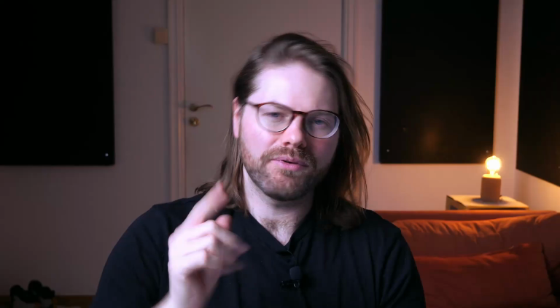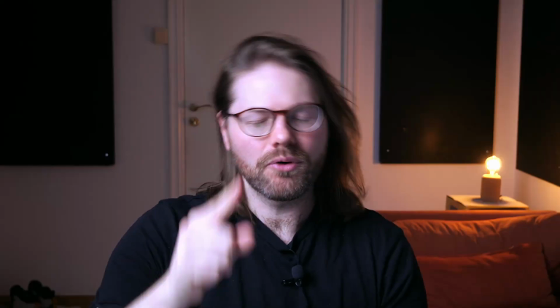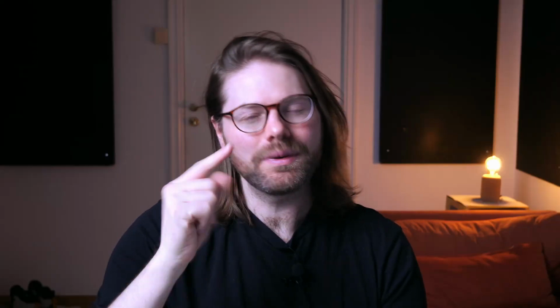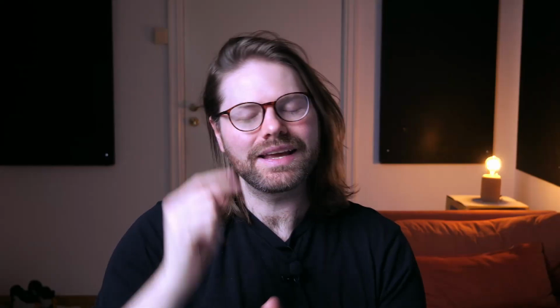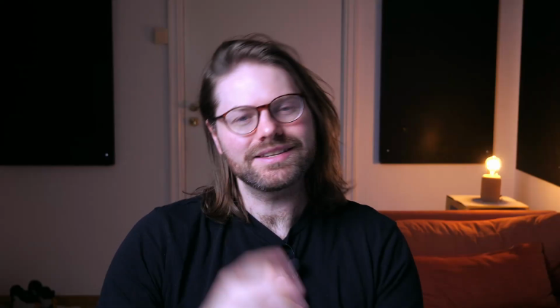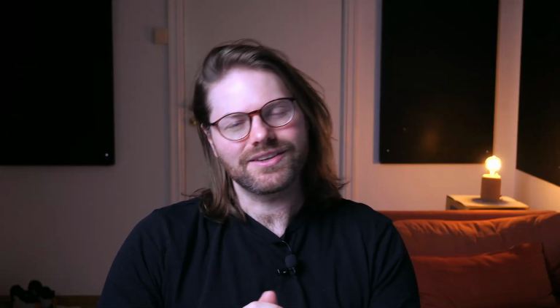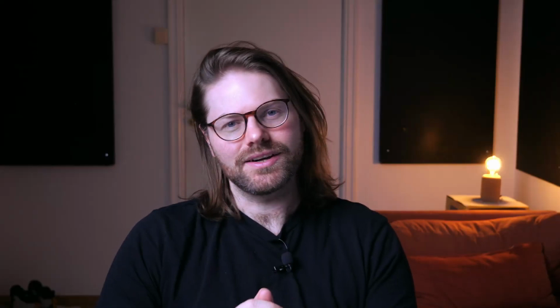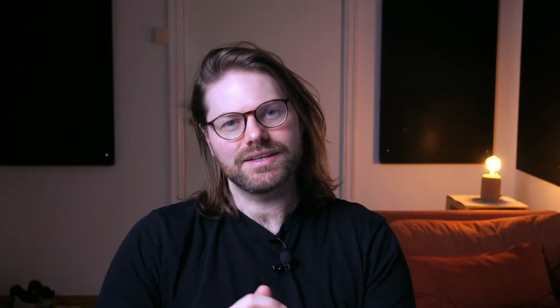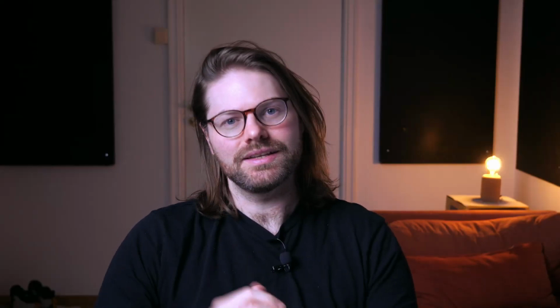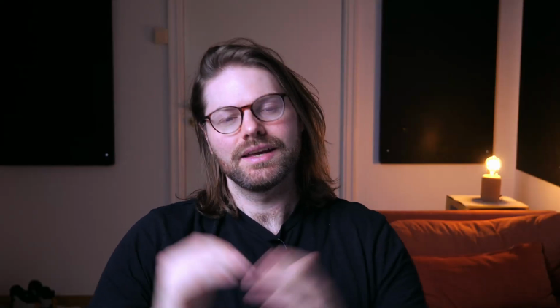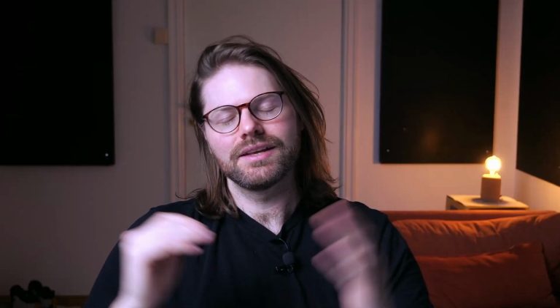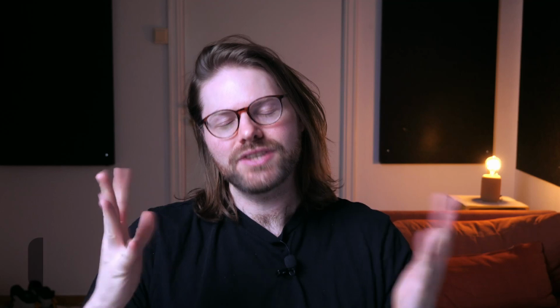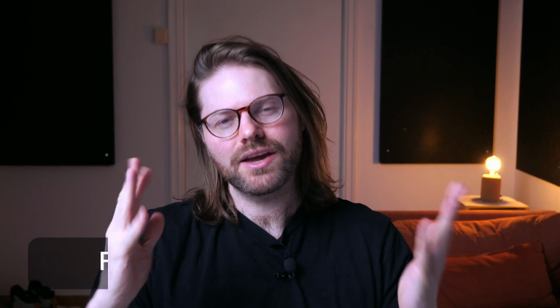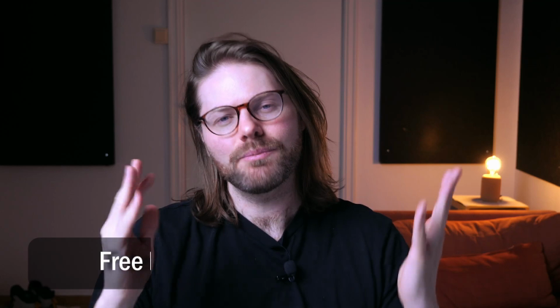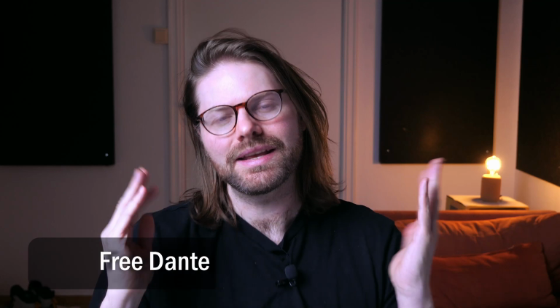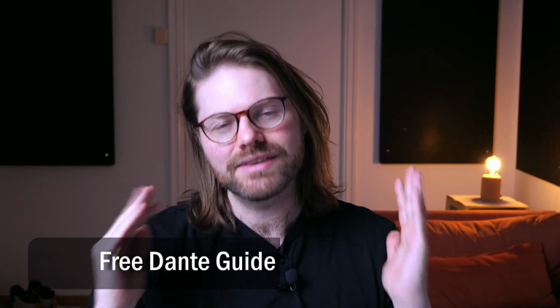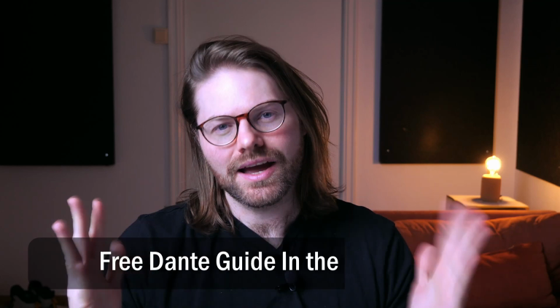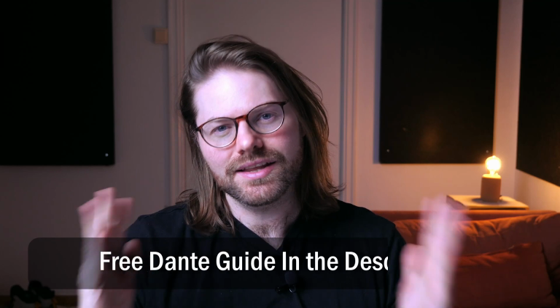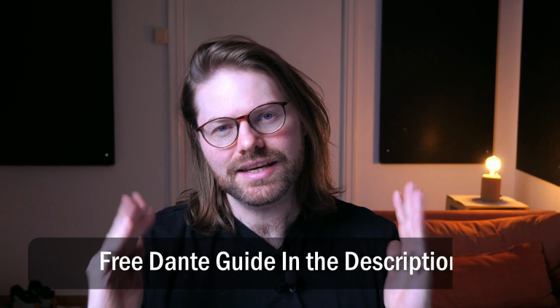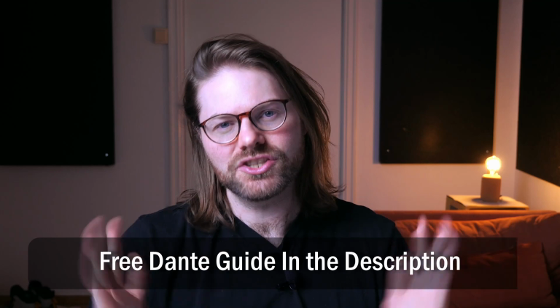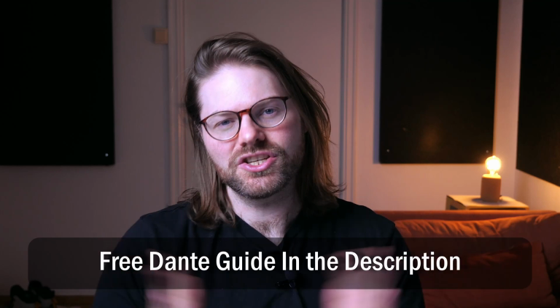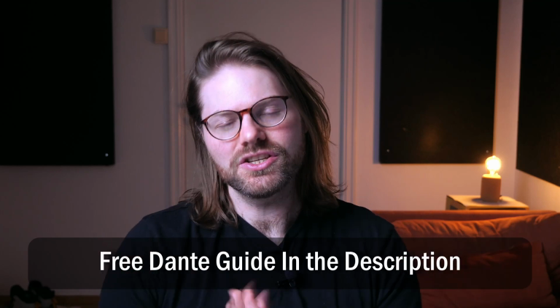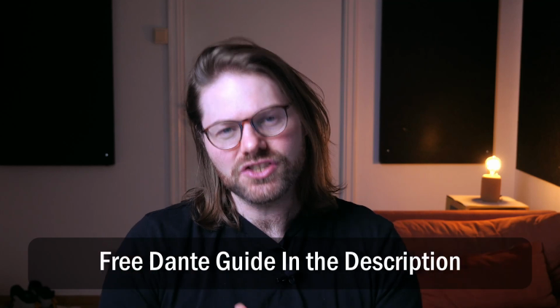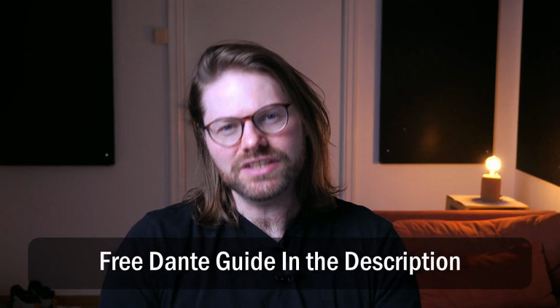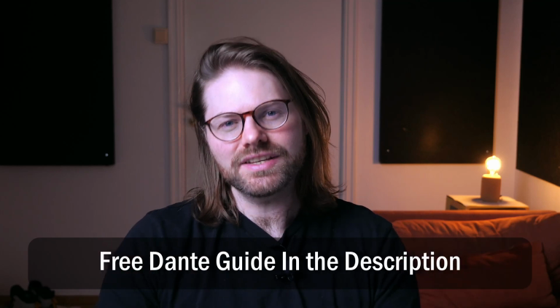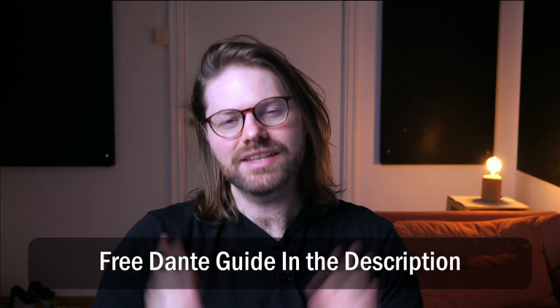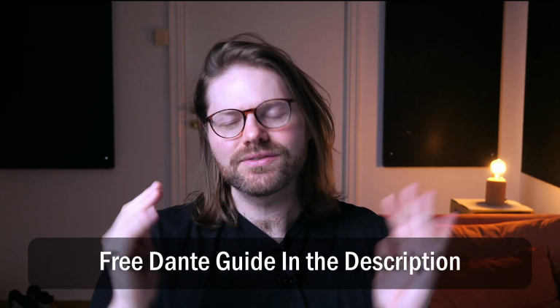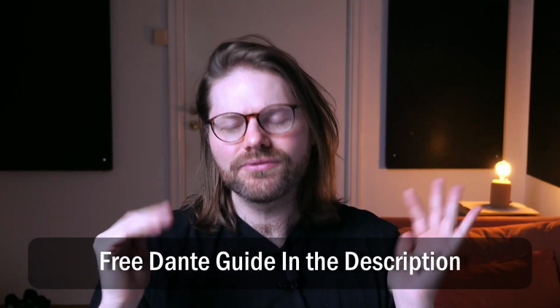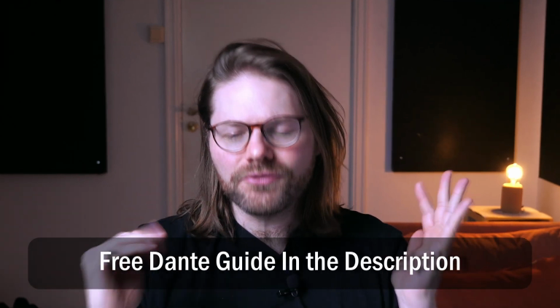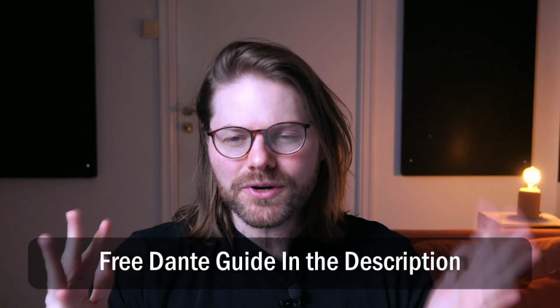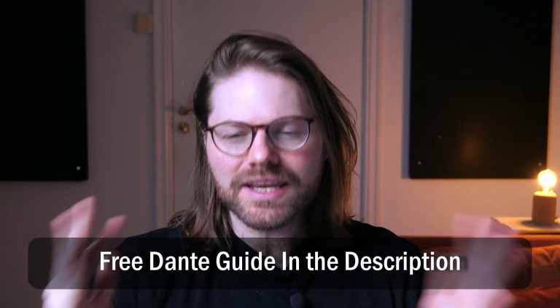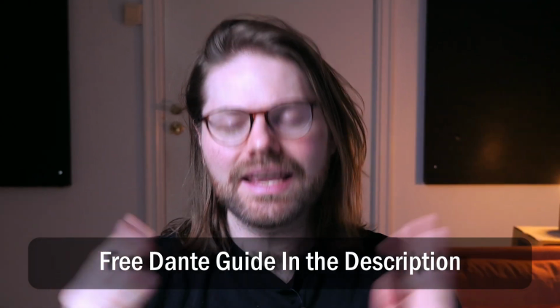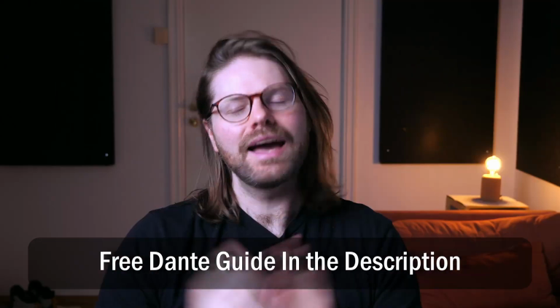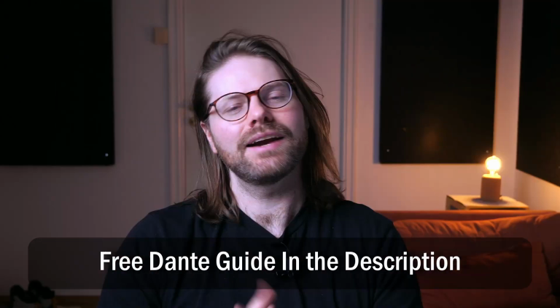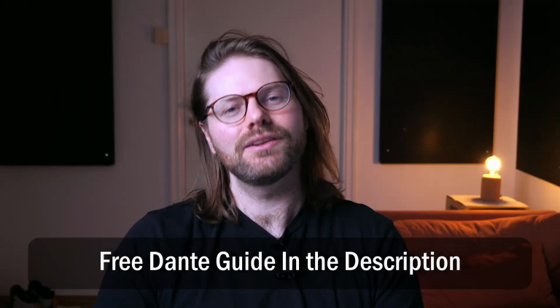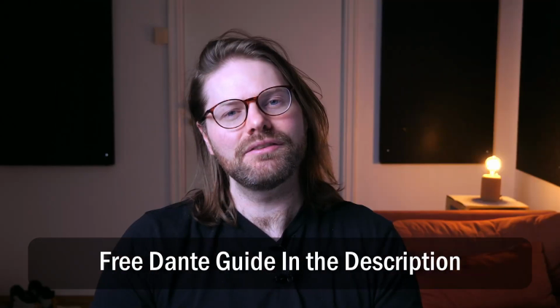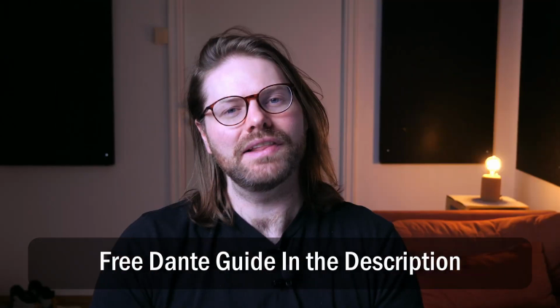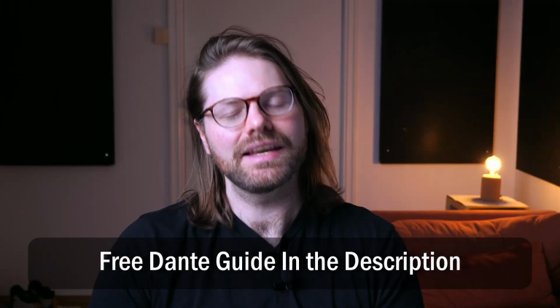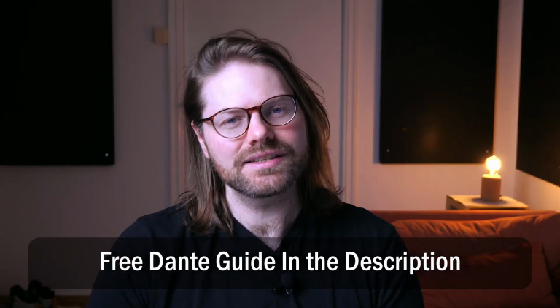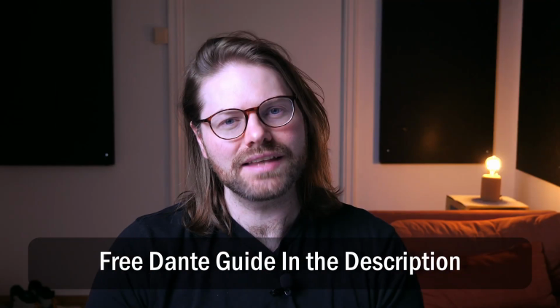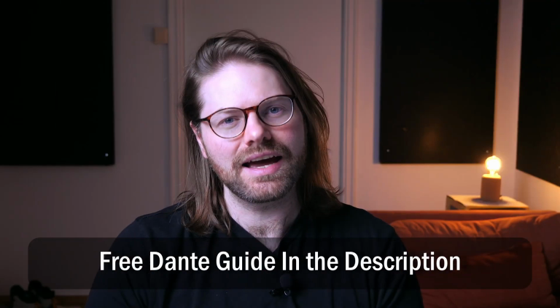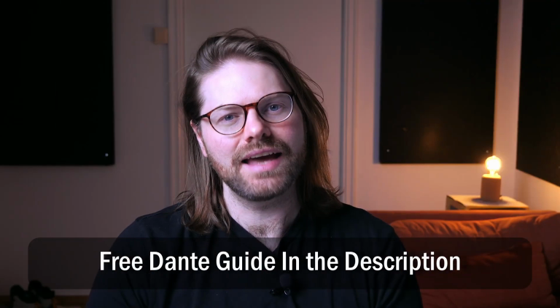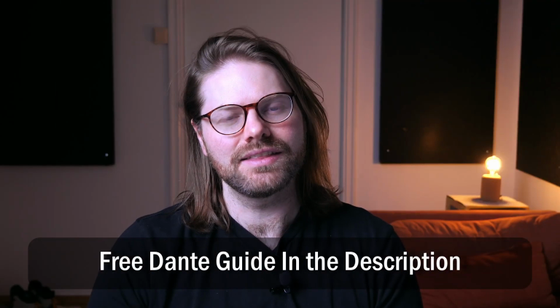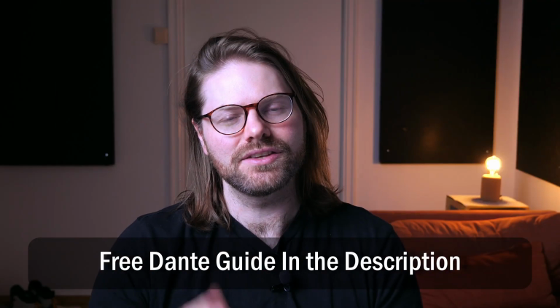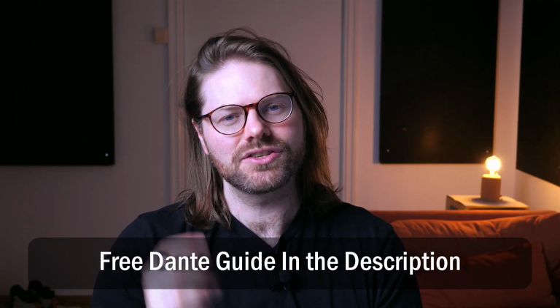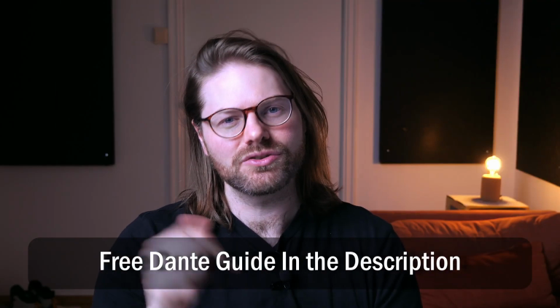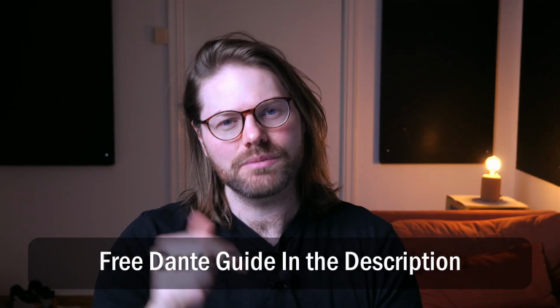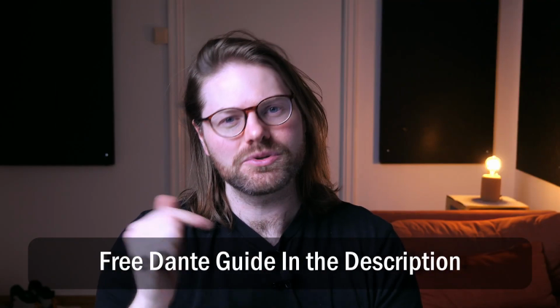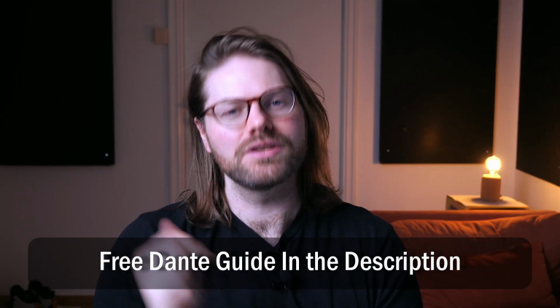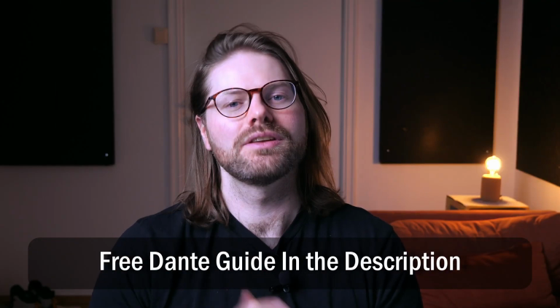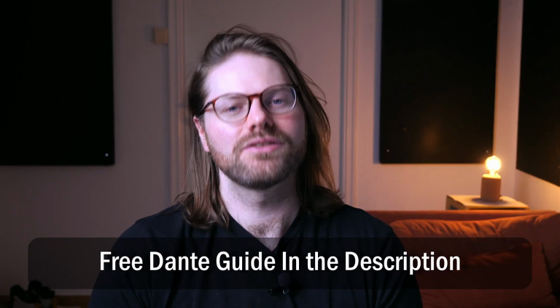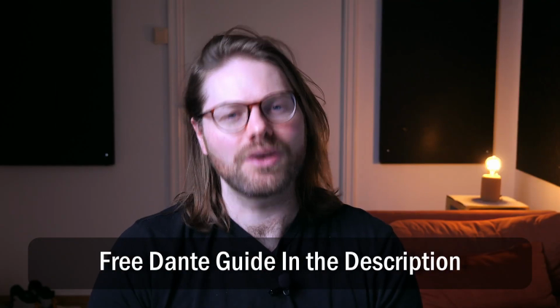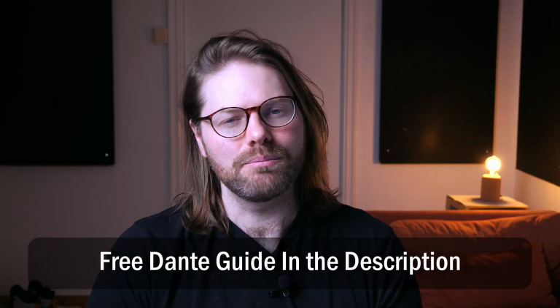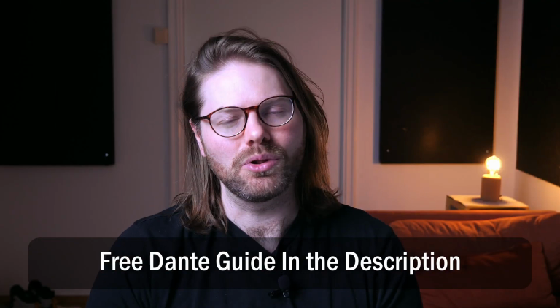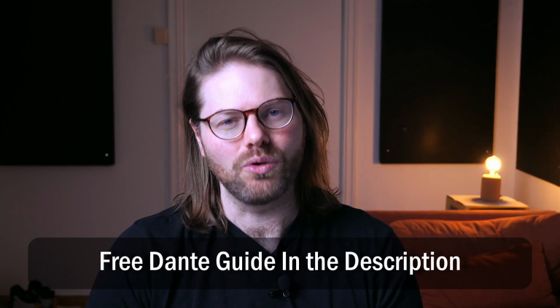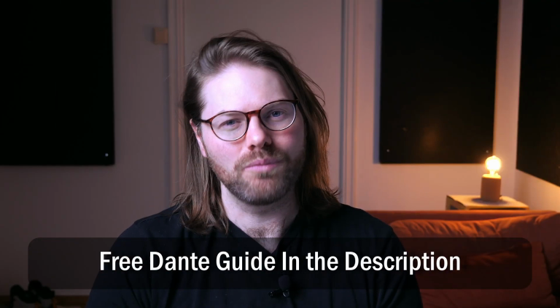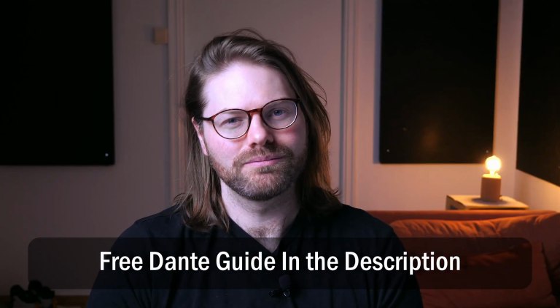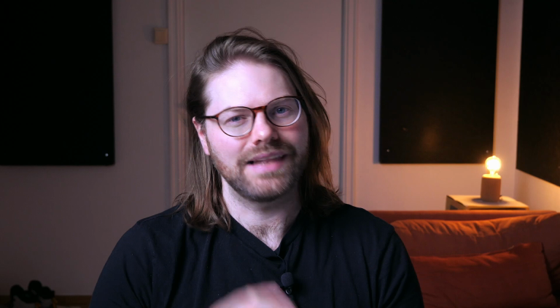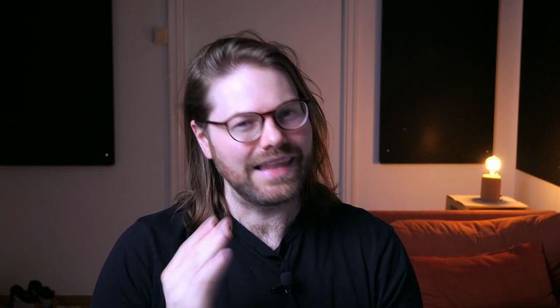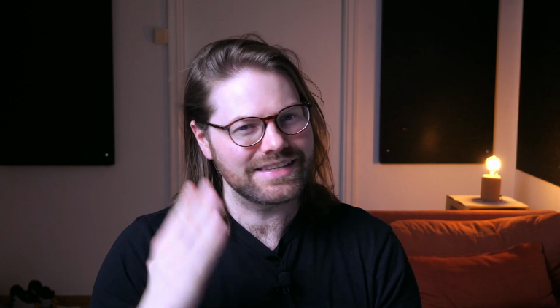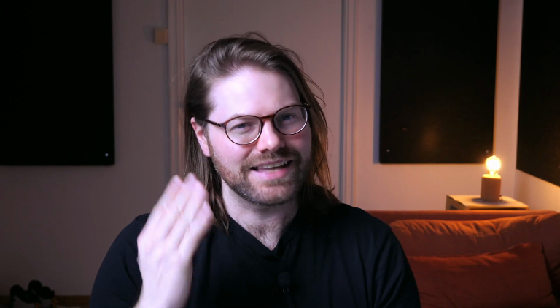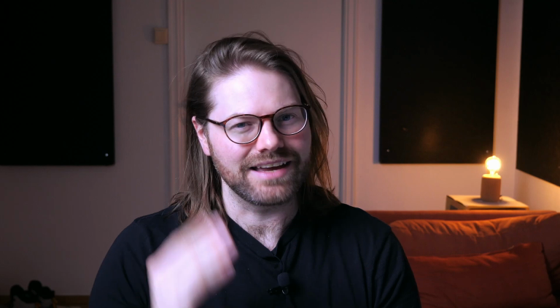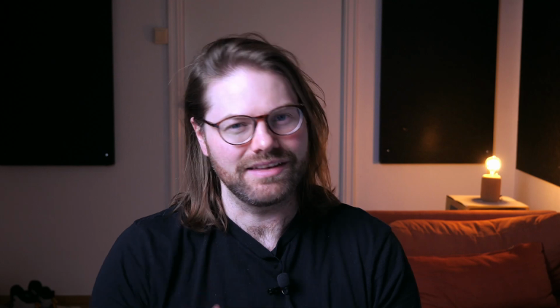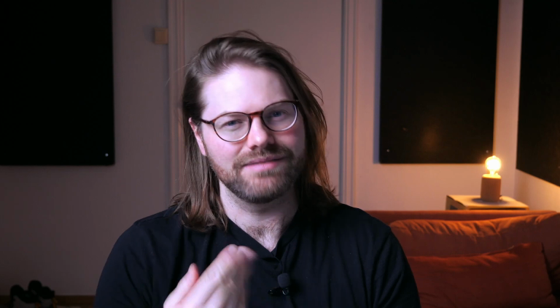Before we get started, check out my Dante cheat sheet. It's free and I'll leave a link to that in the description down below. Let's dive in.